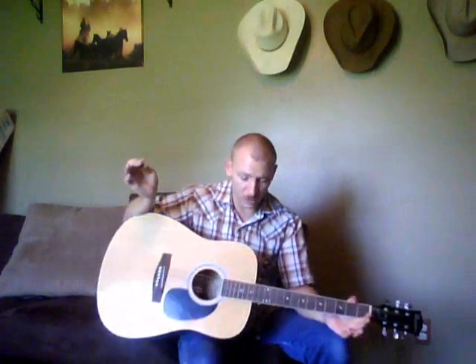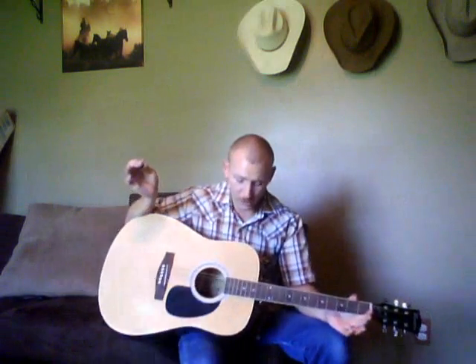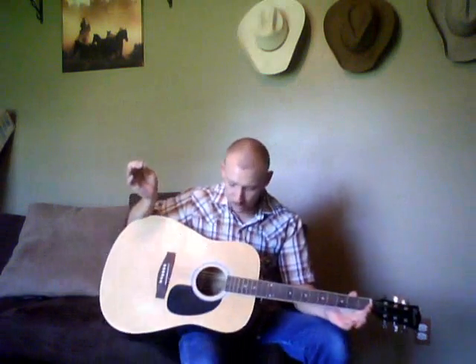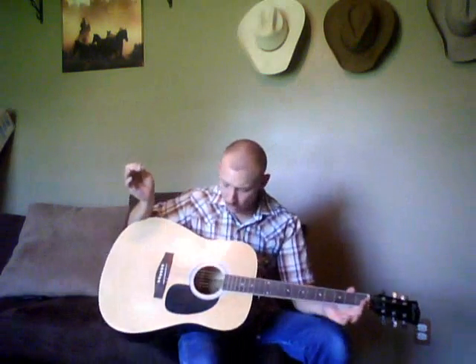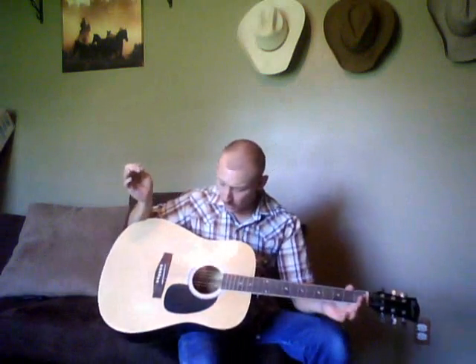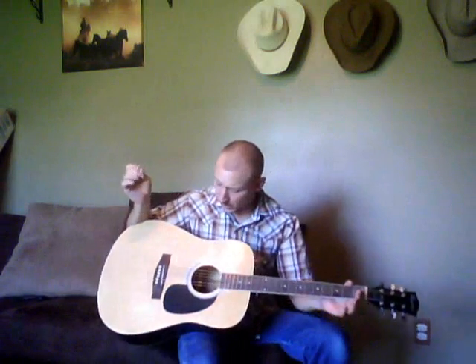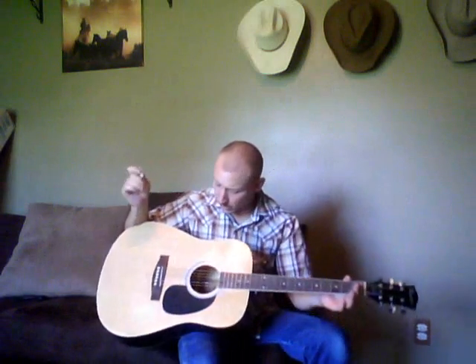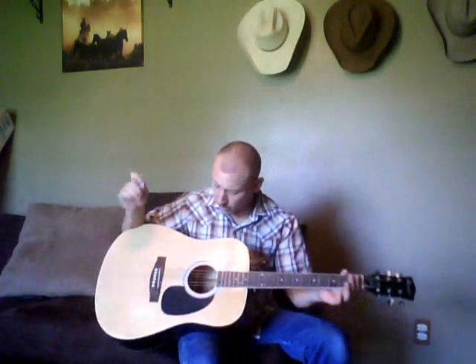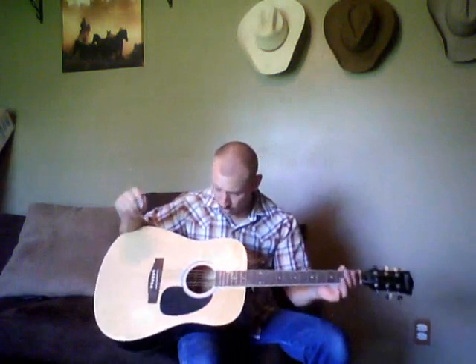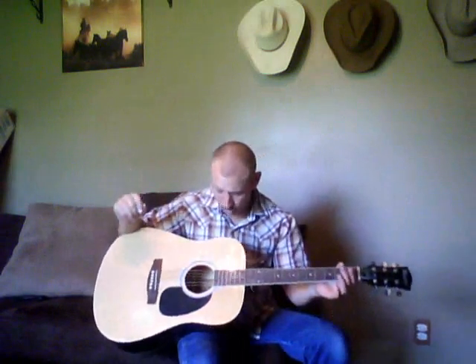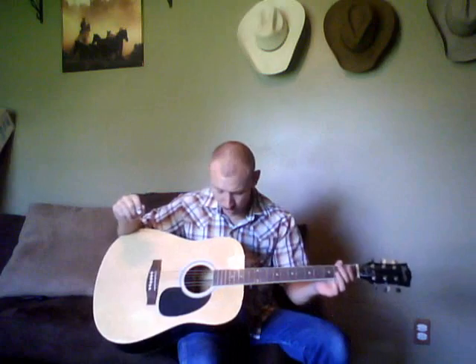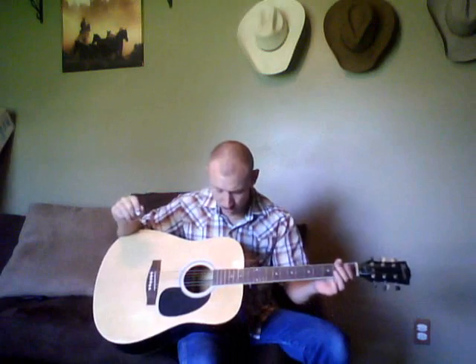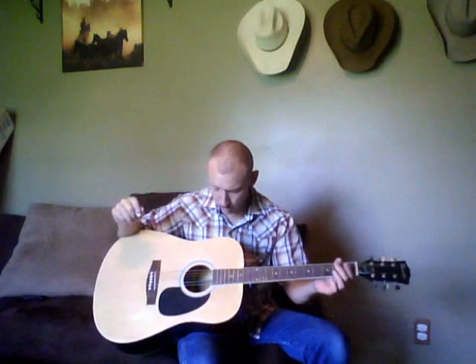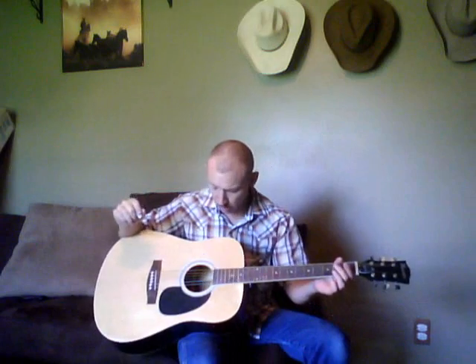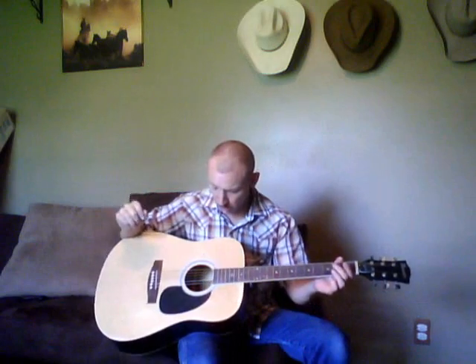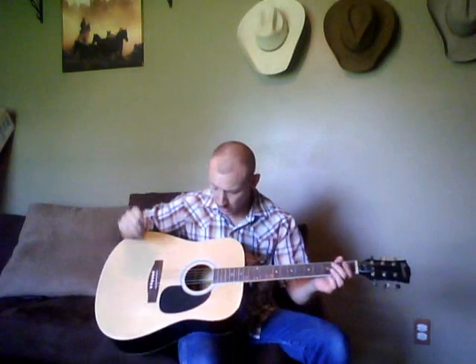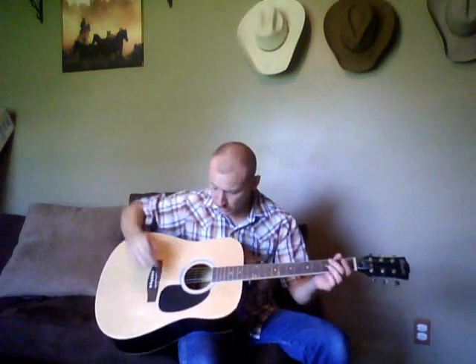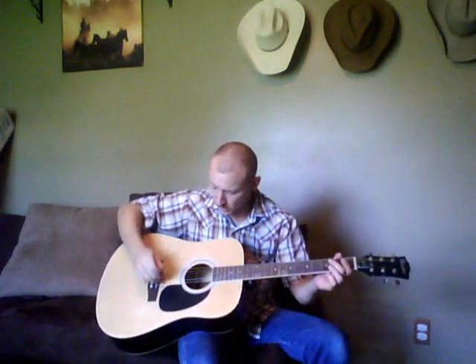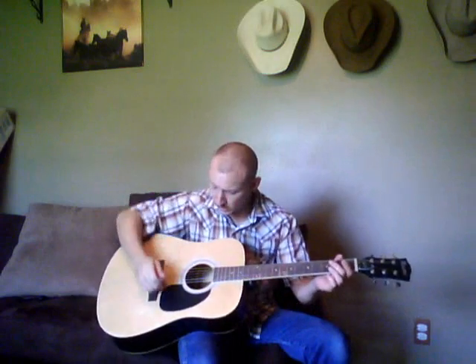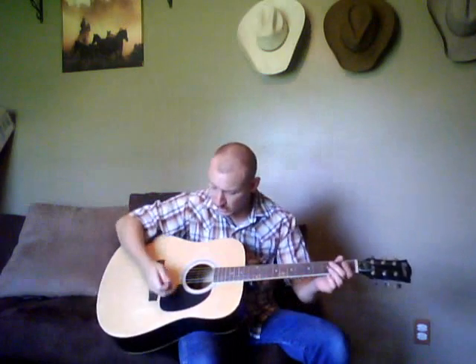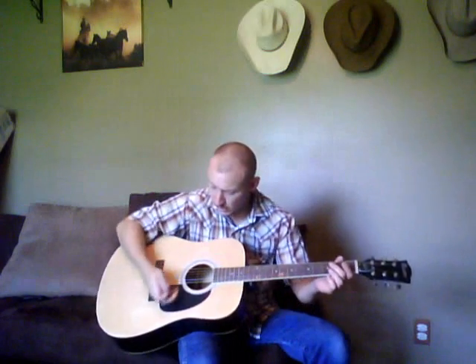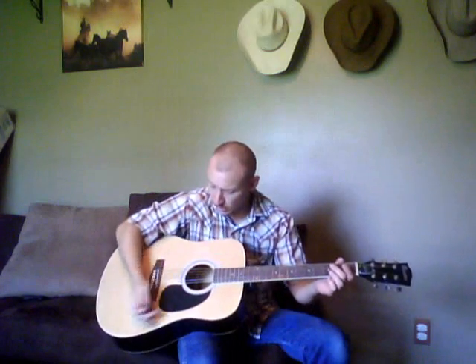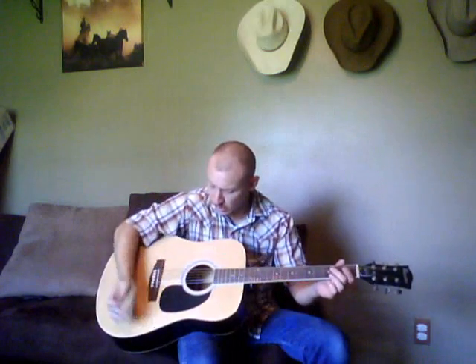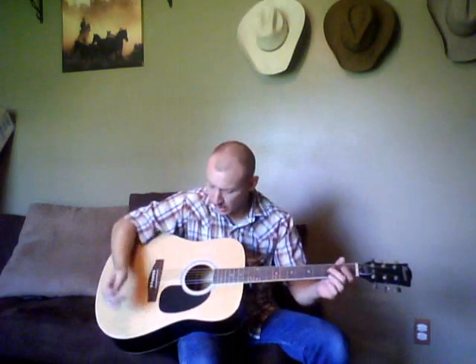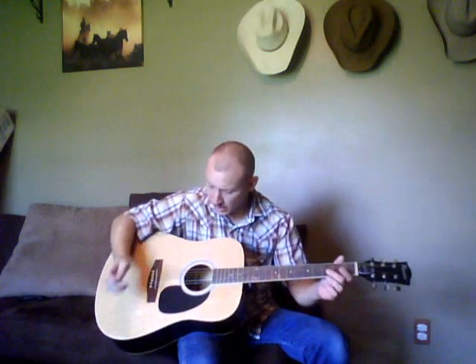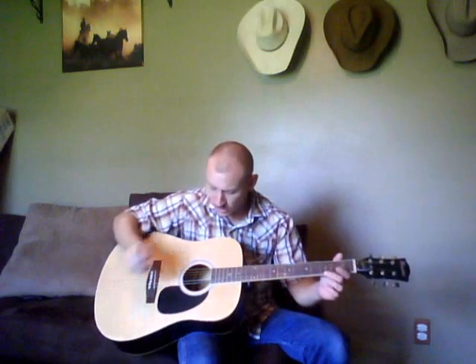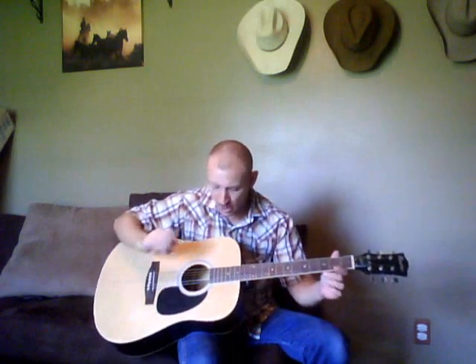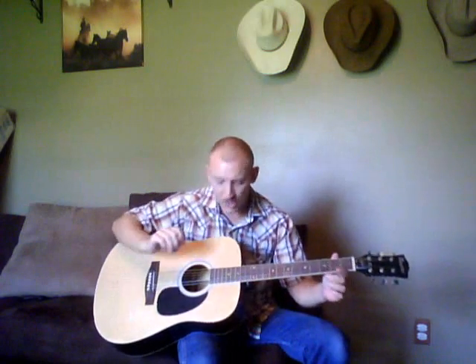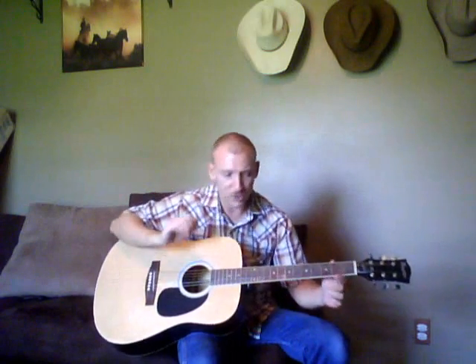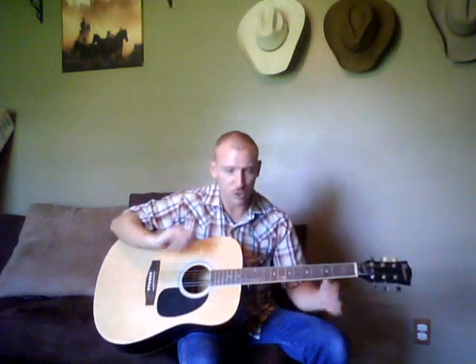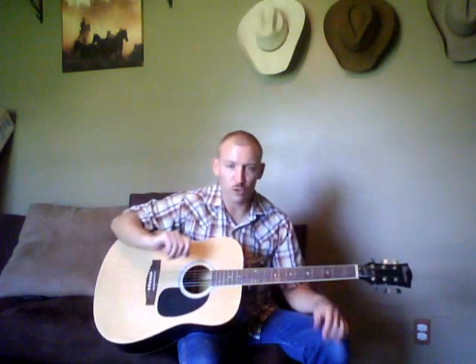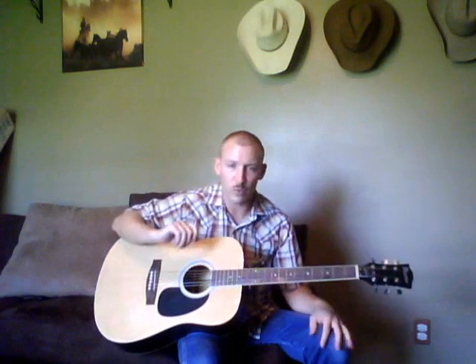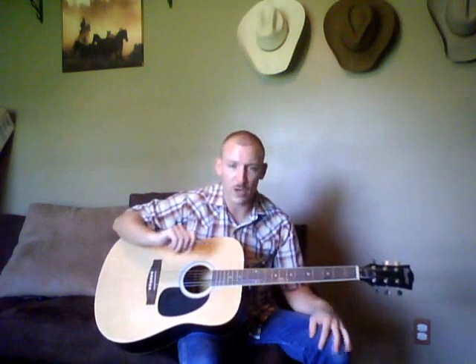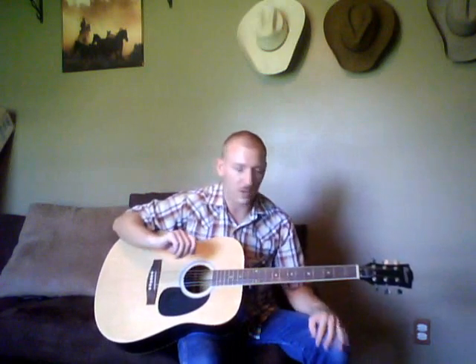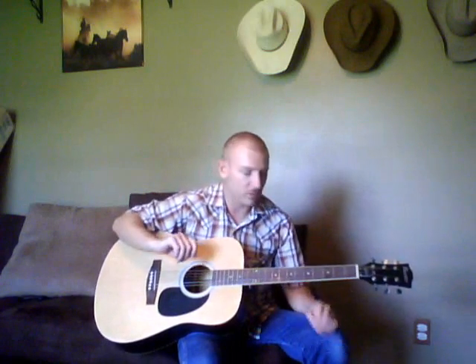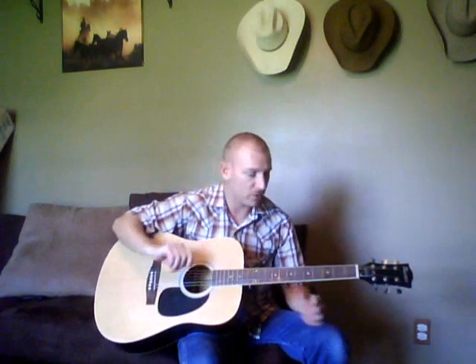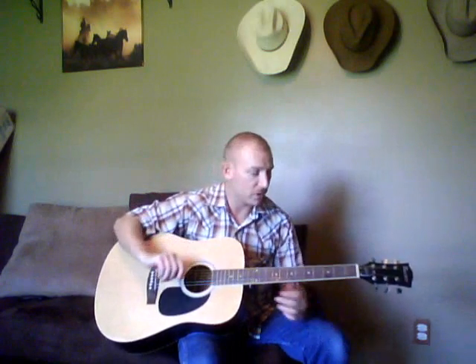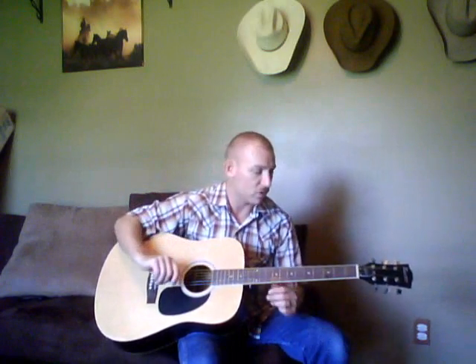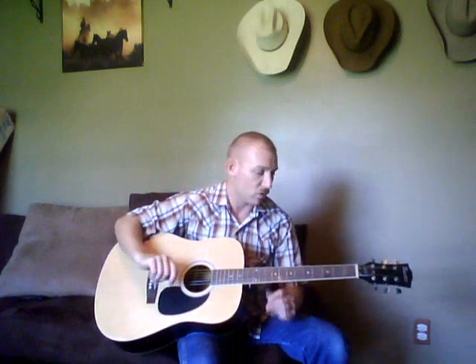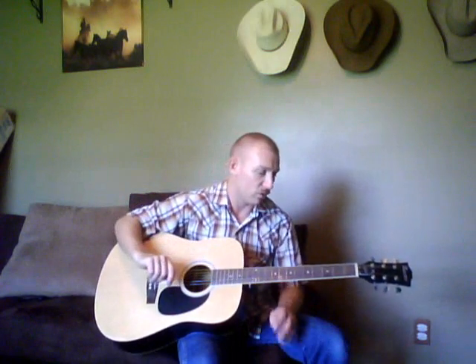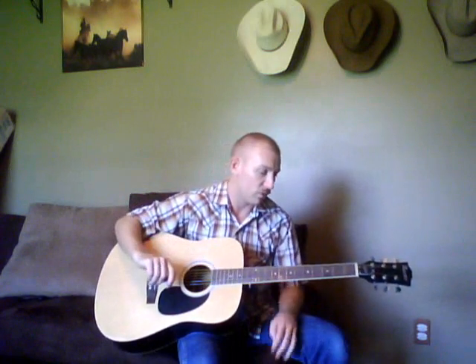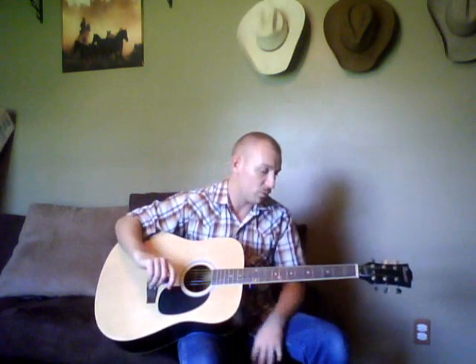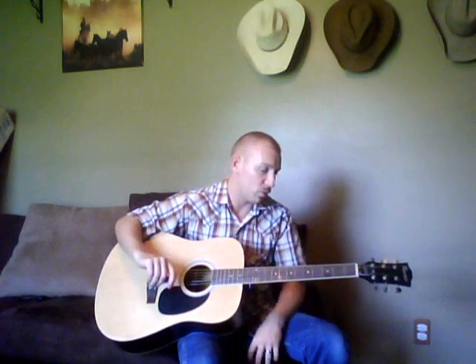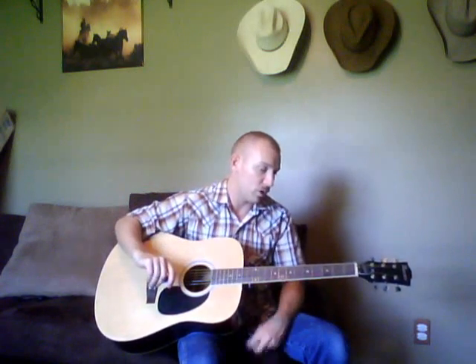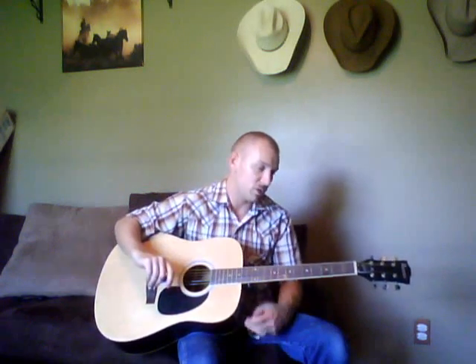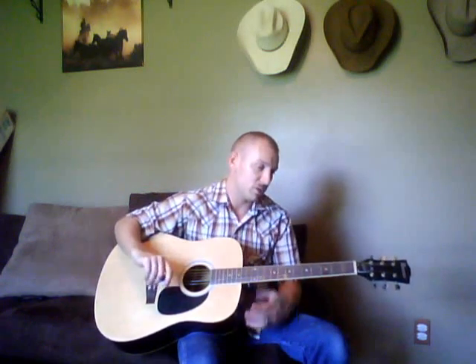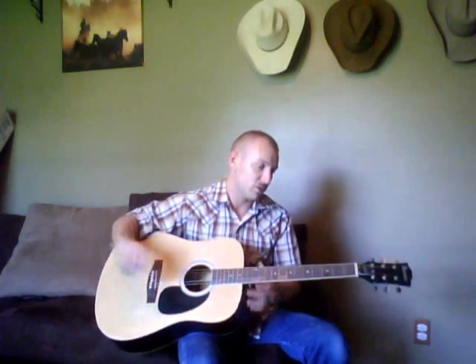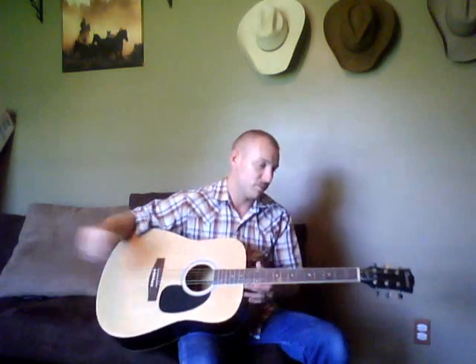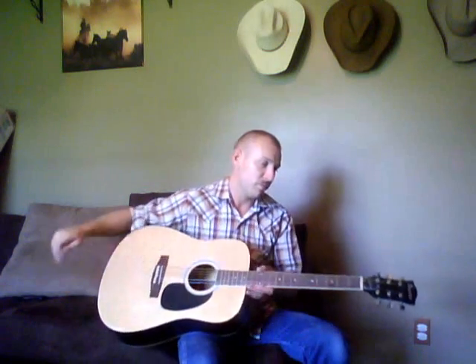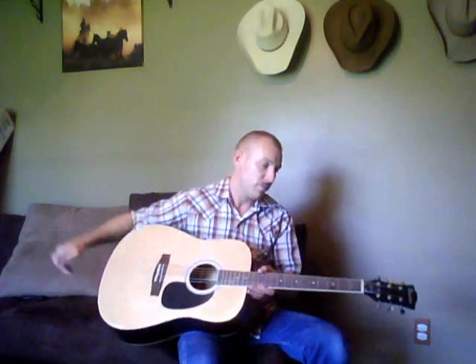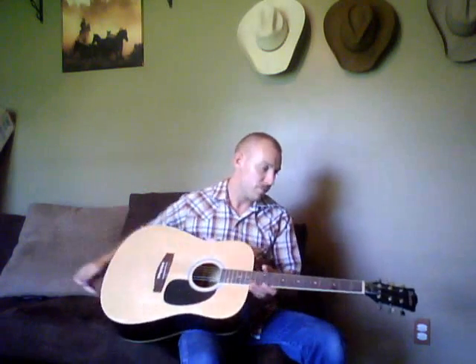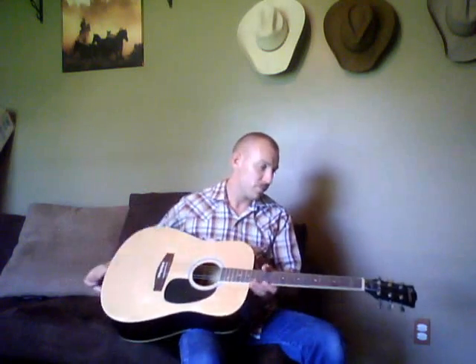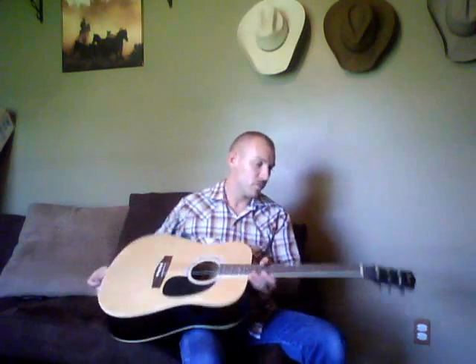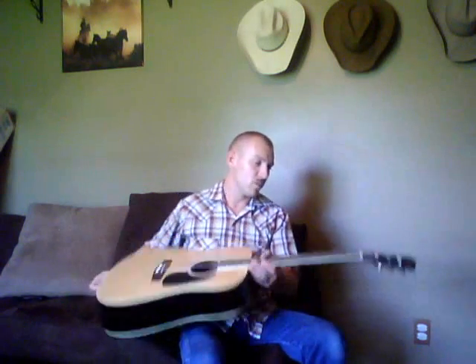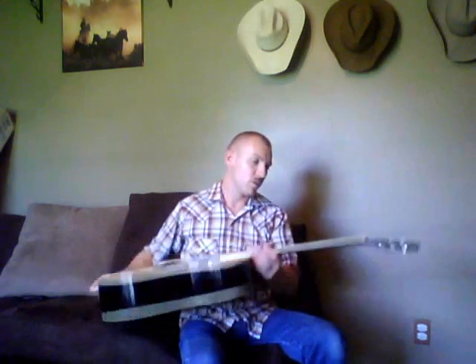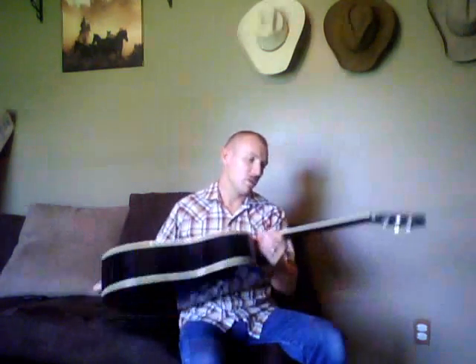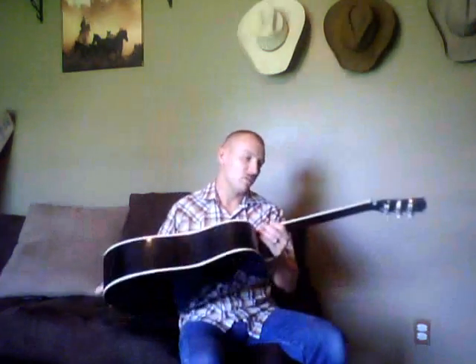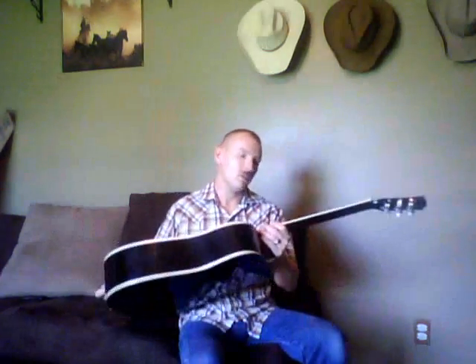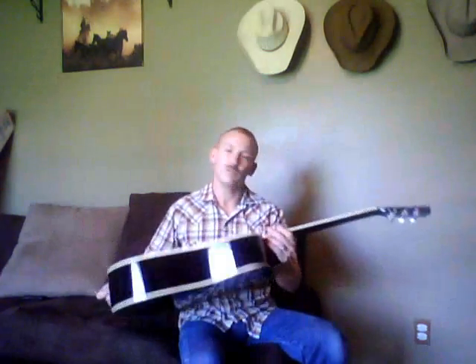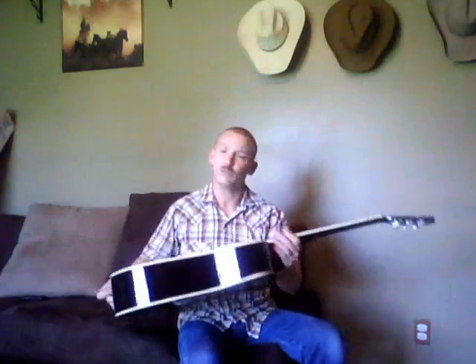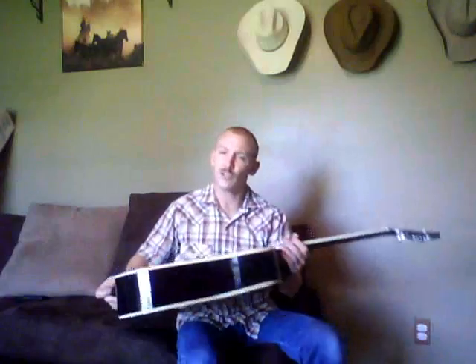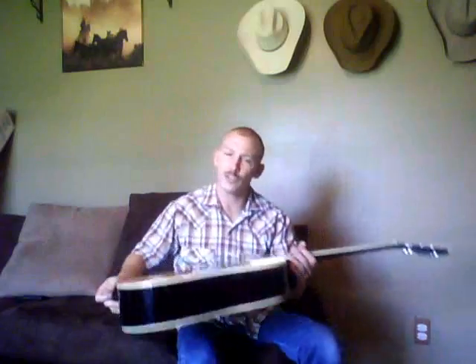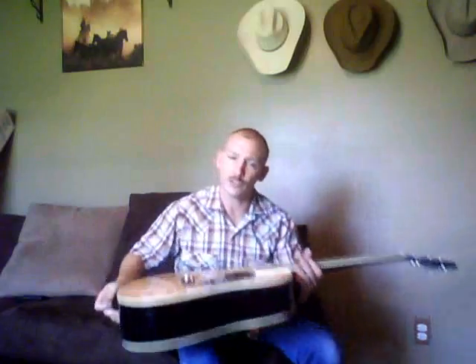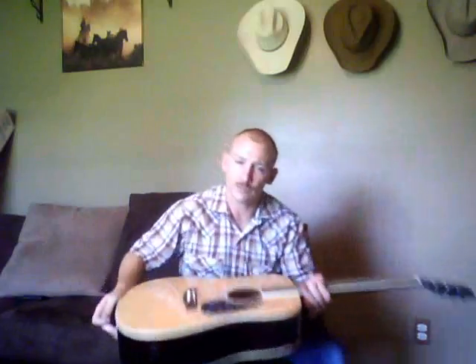You like it, you like it; you don't, you don't. It's not too bad of a guitar in its place. Thank you.